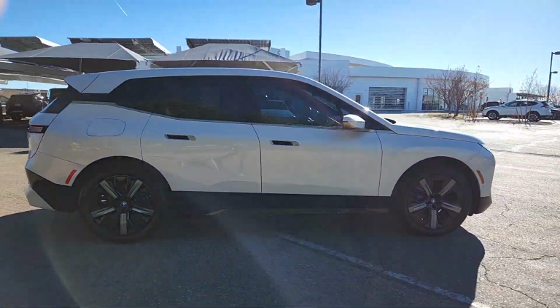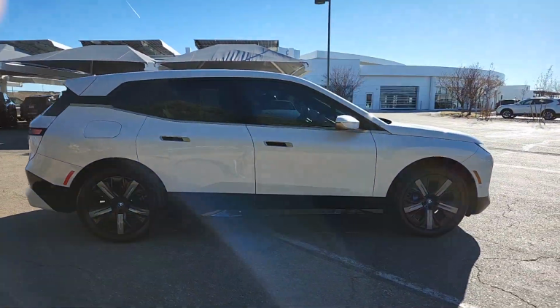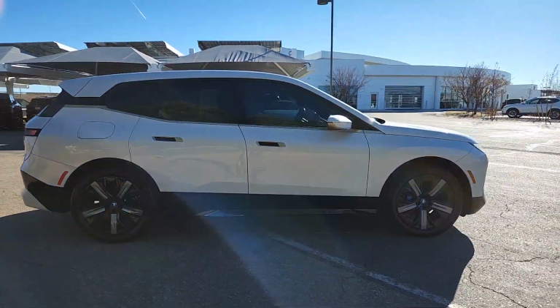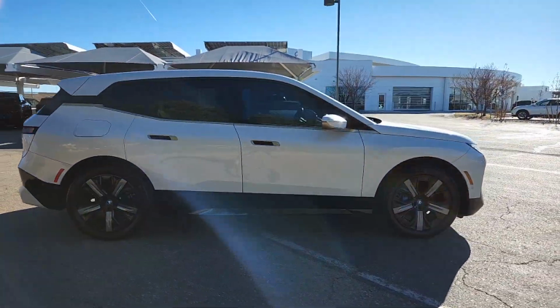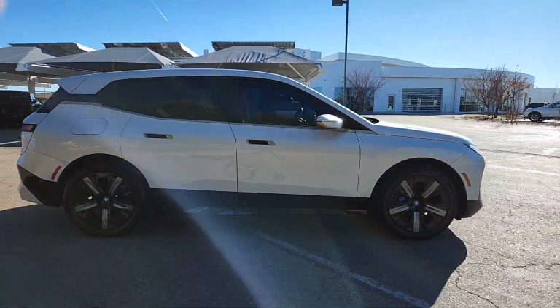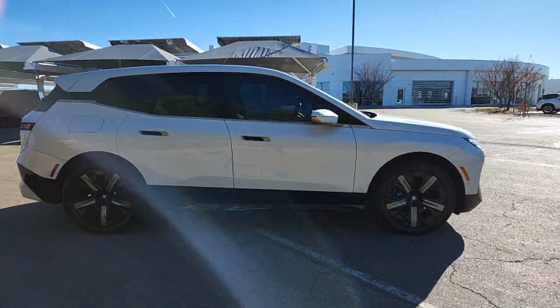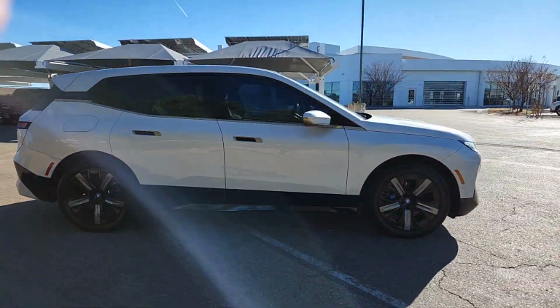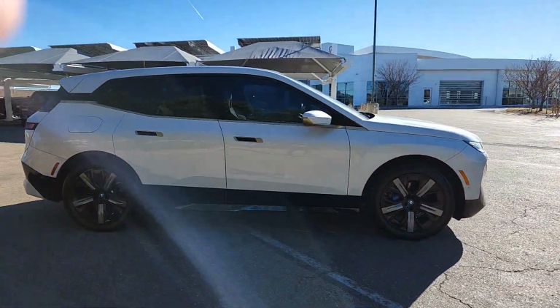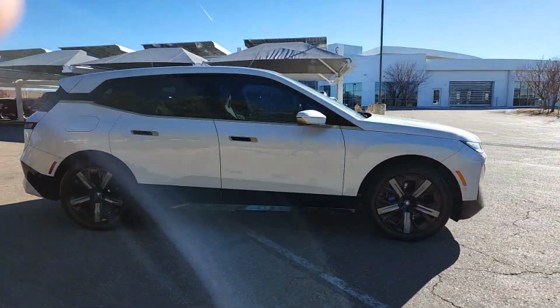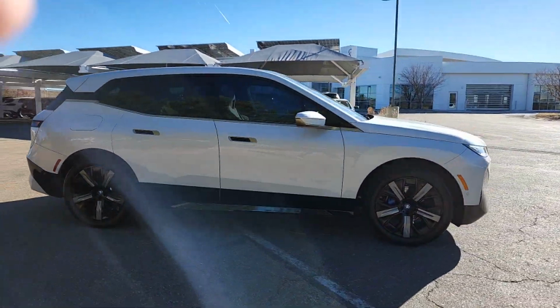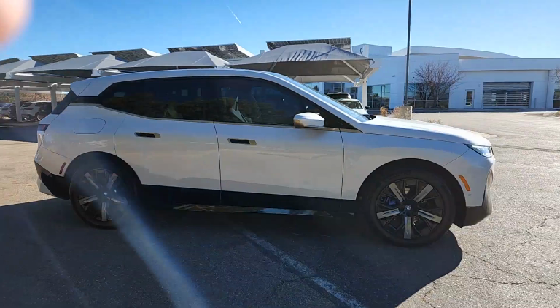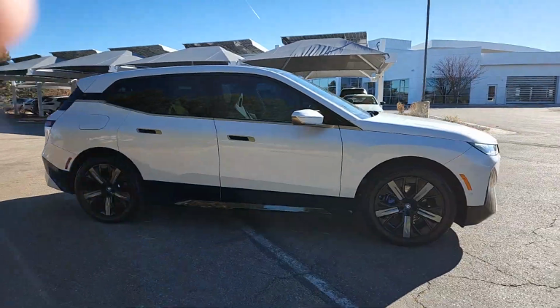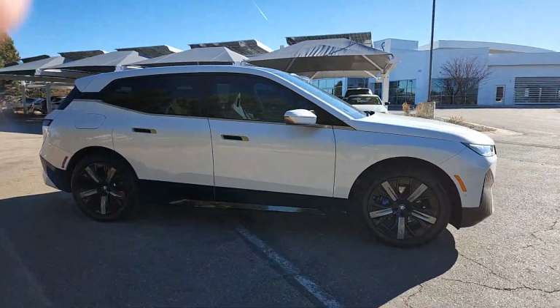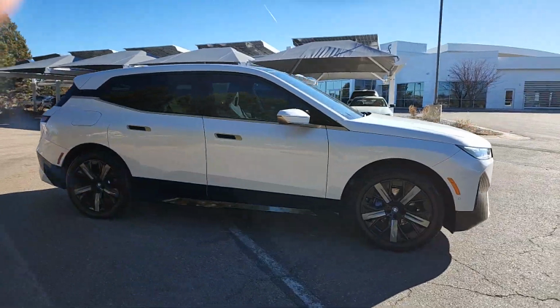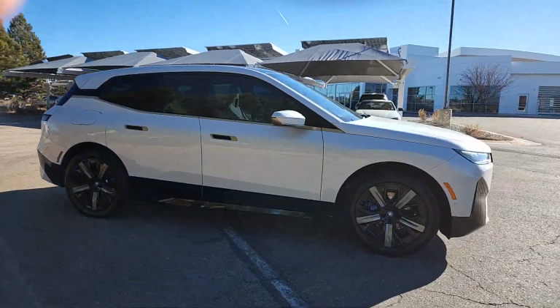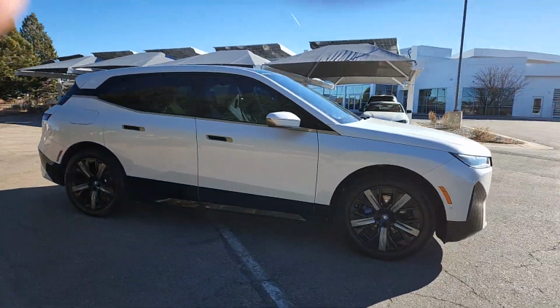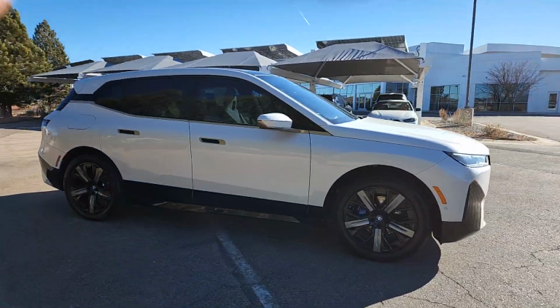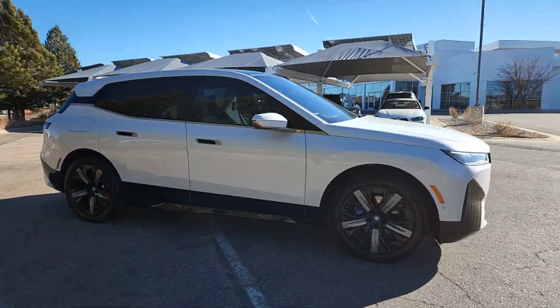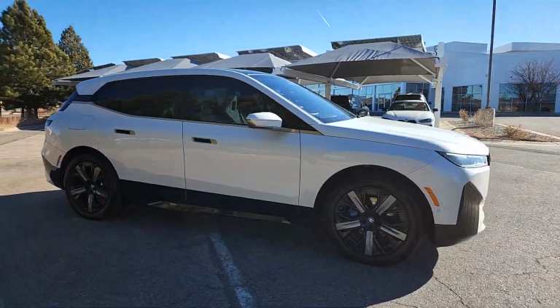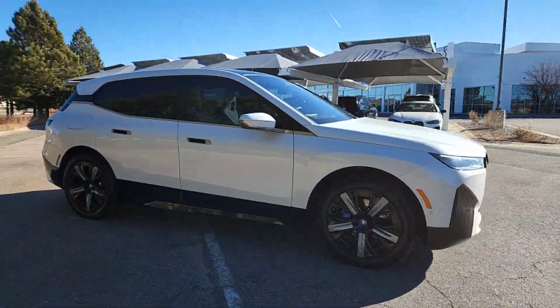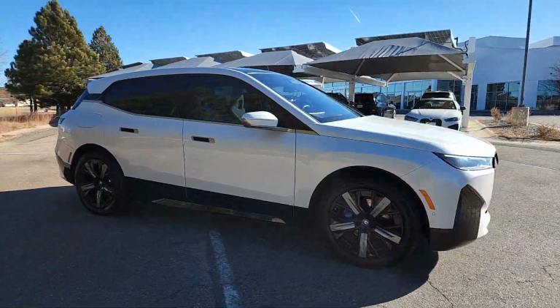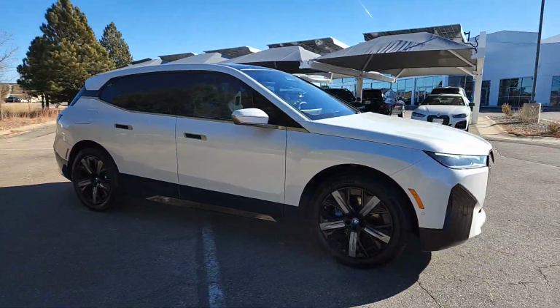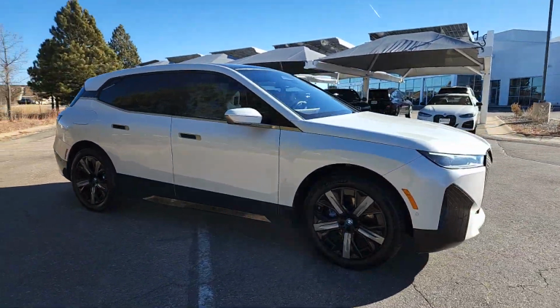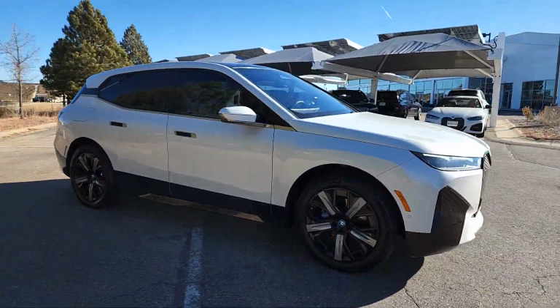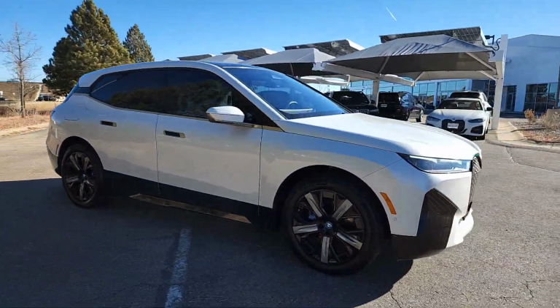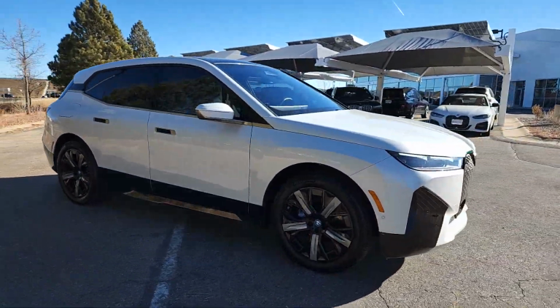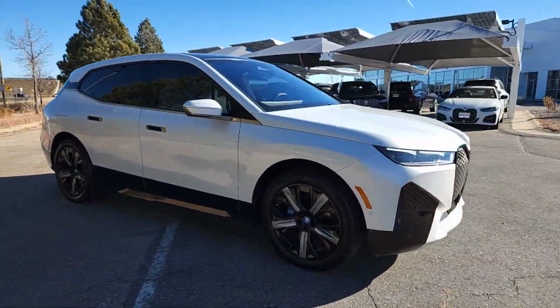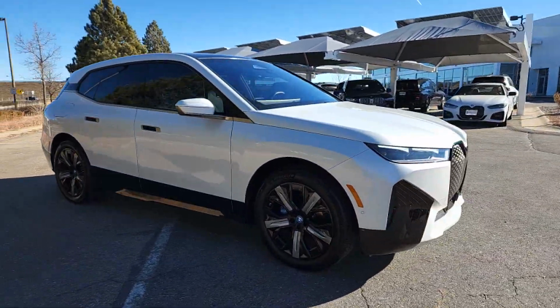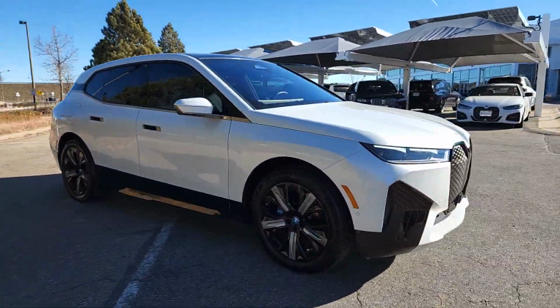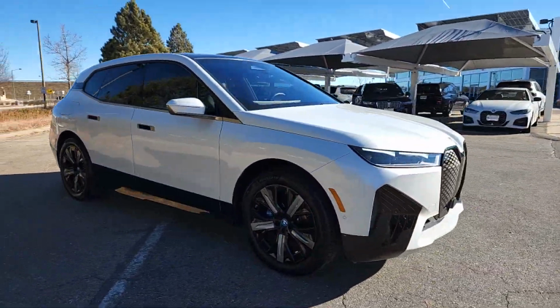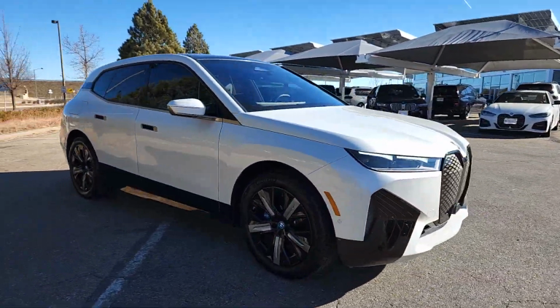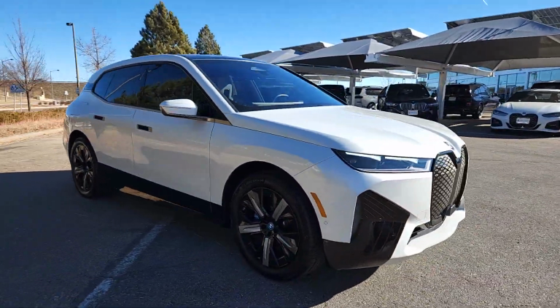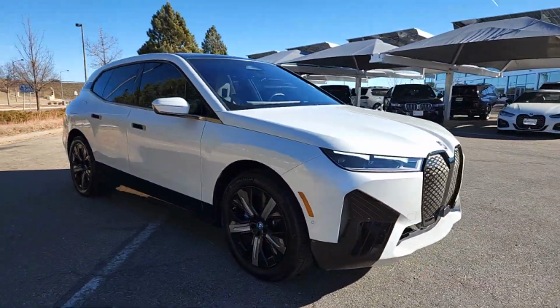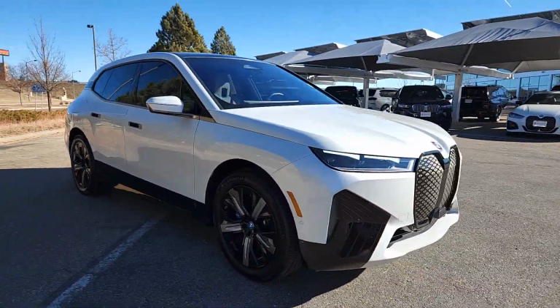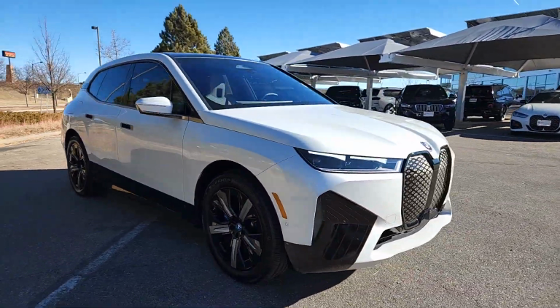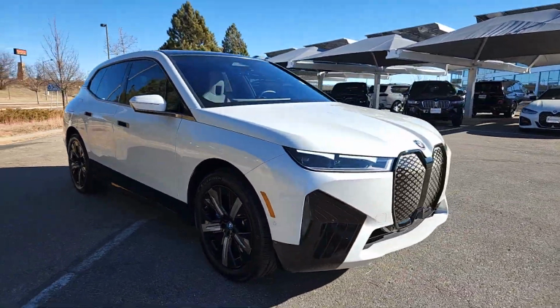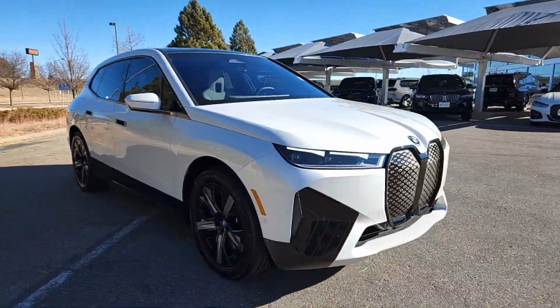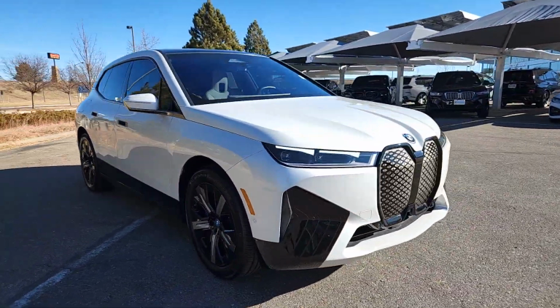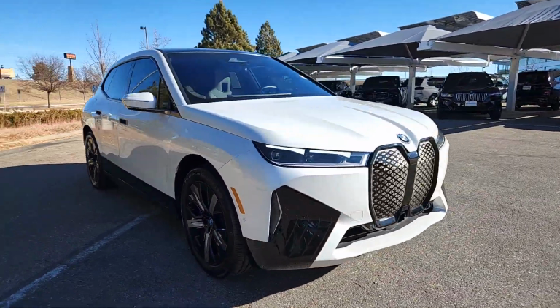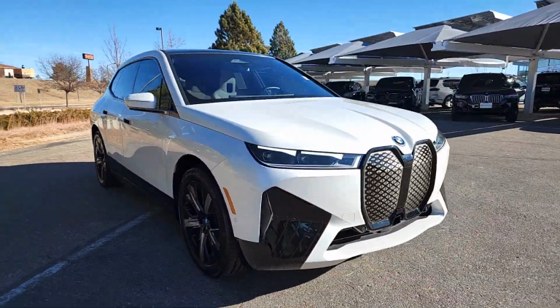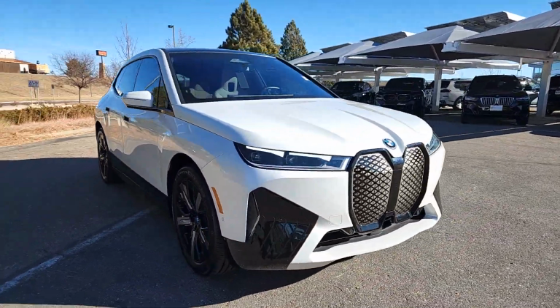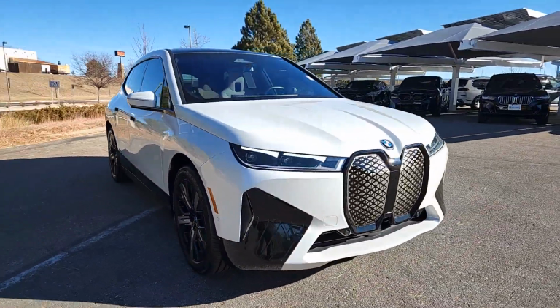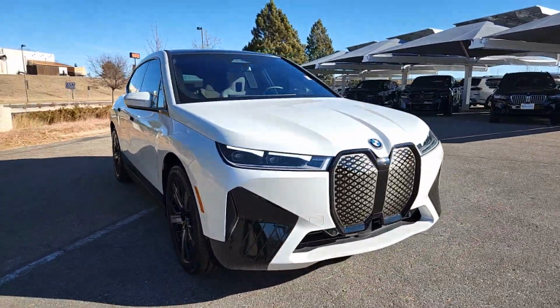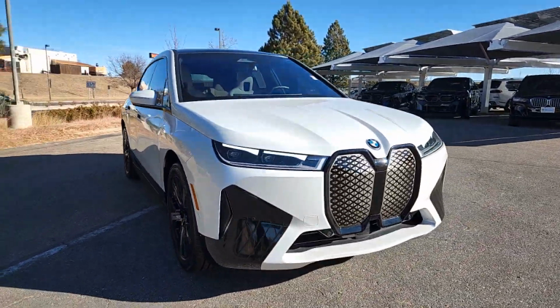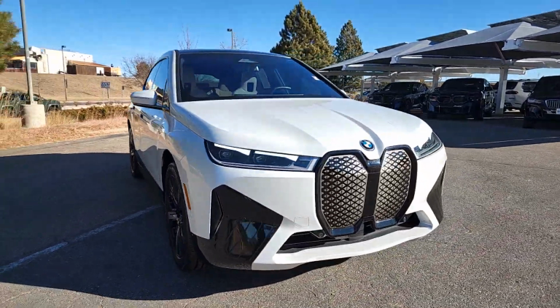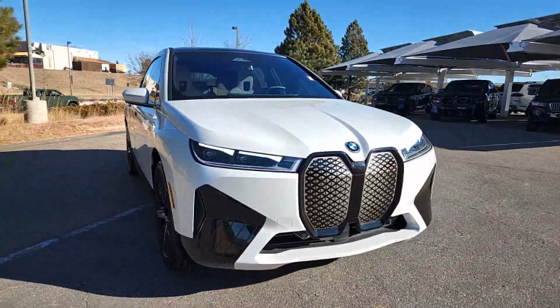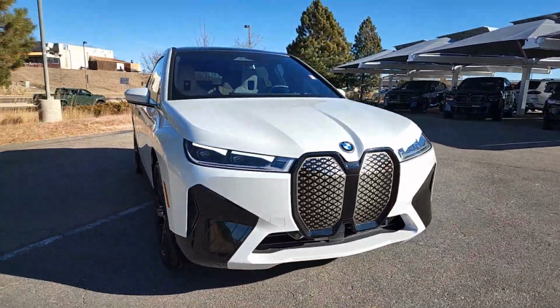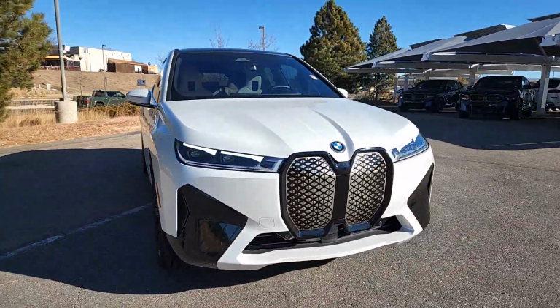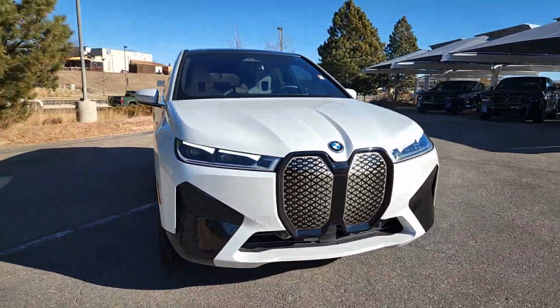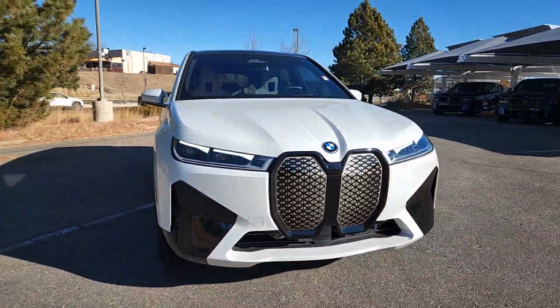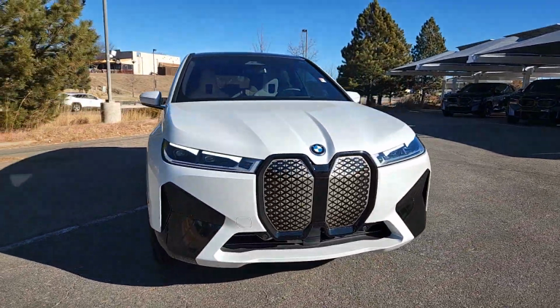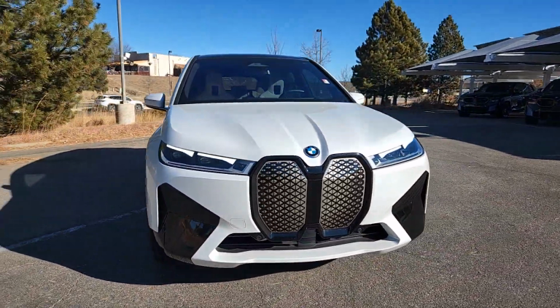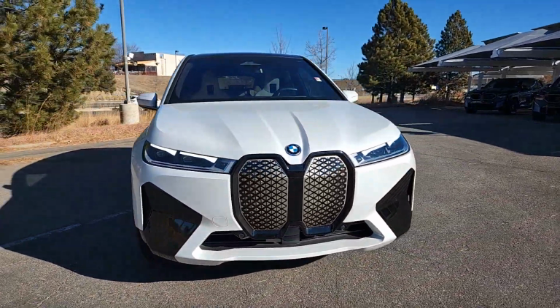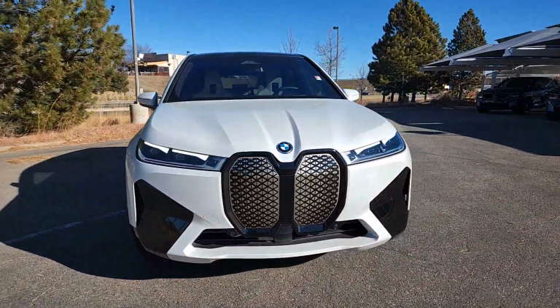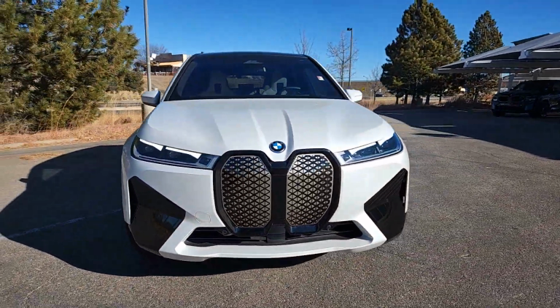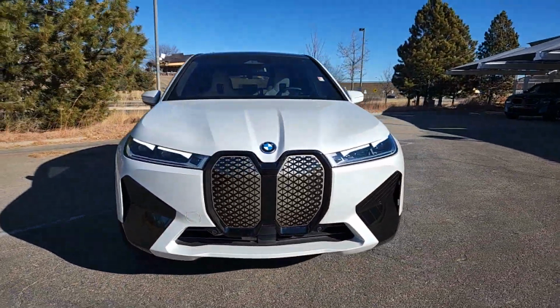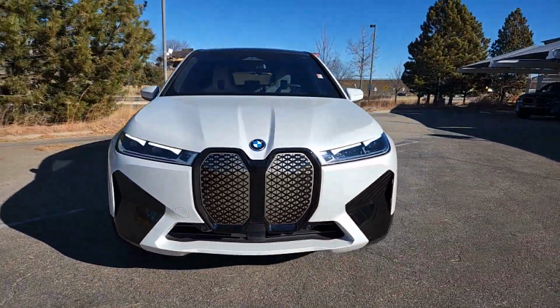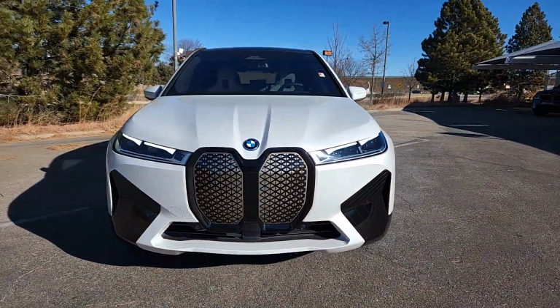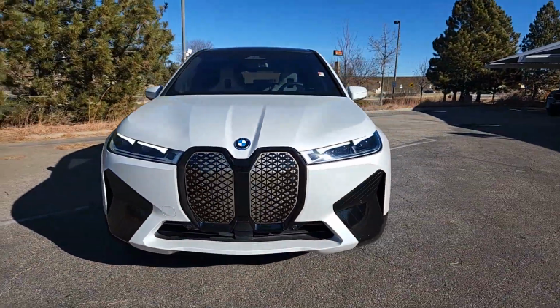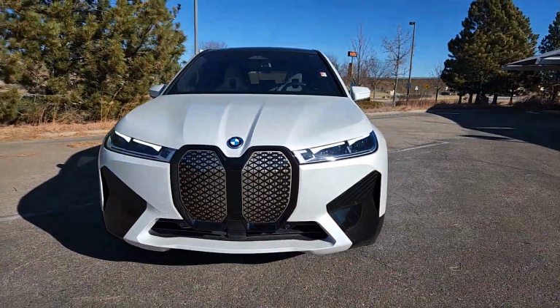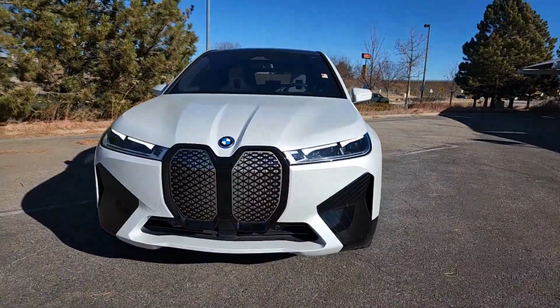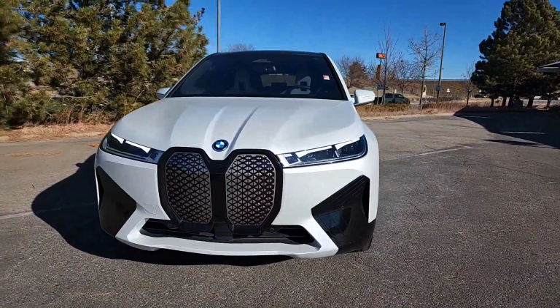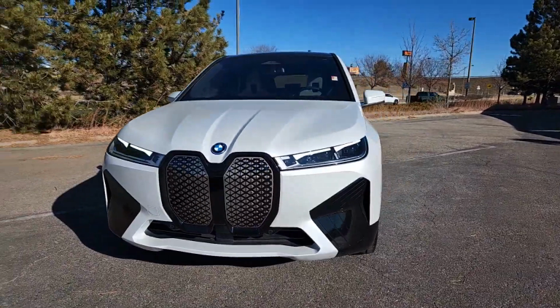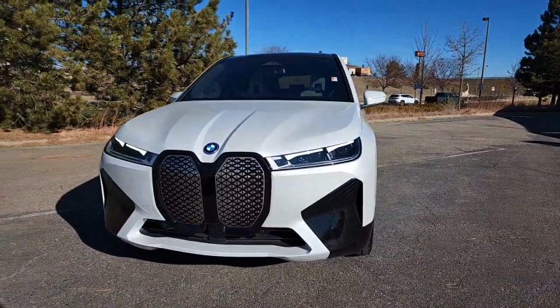You'll love its thrilling EV acceleration, modern aesthetics, premium build quality, and convenient versatility.